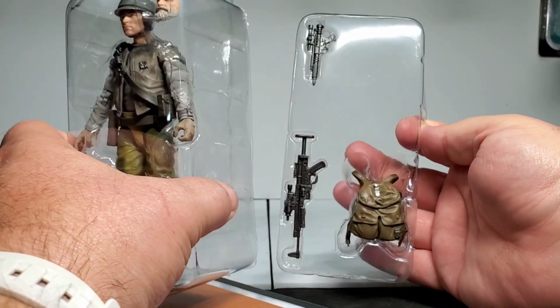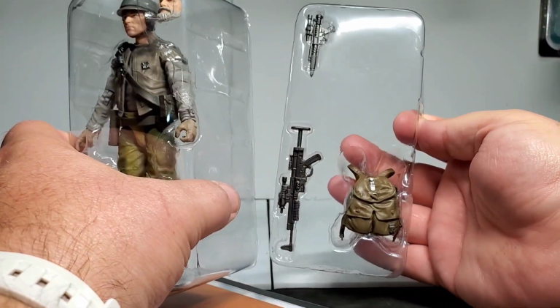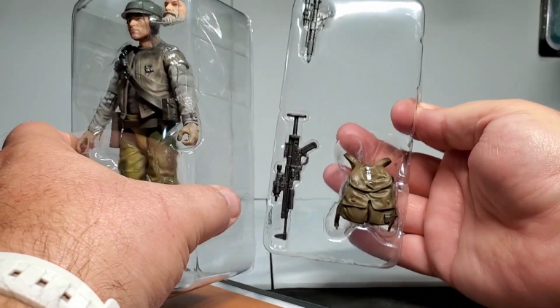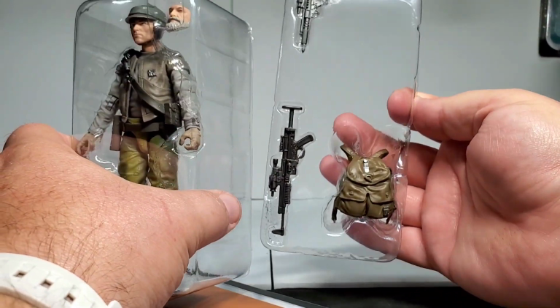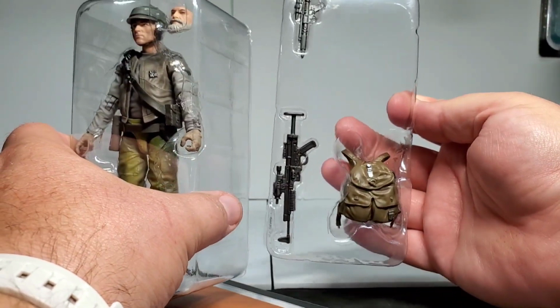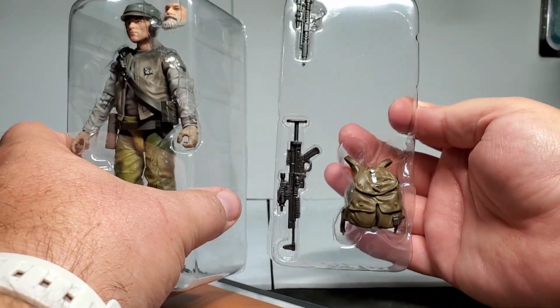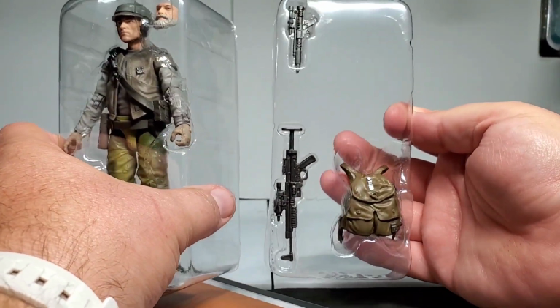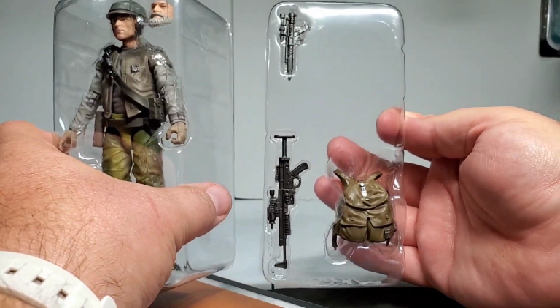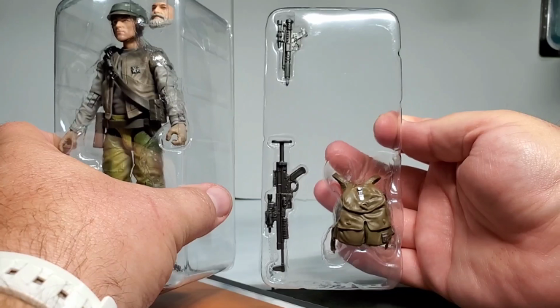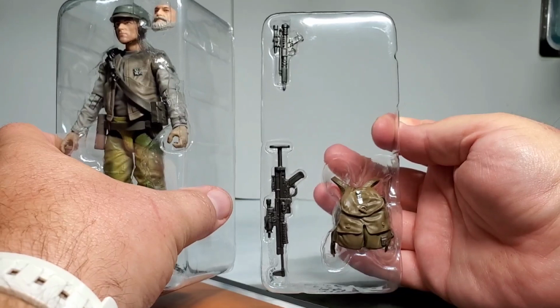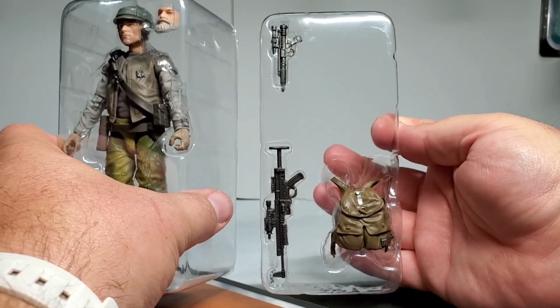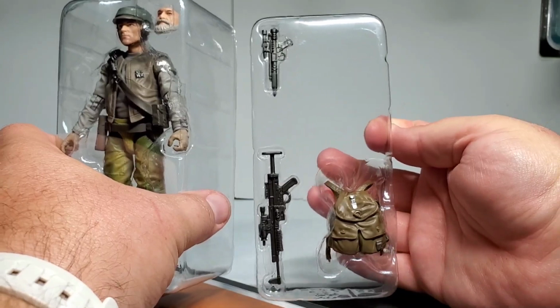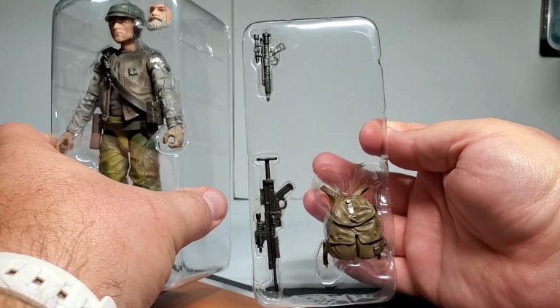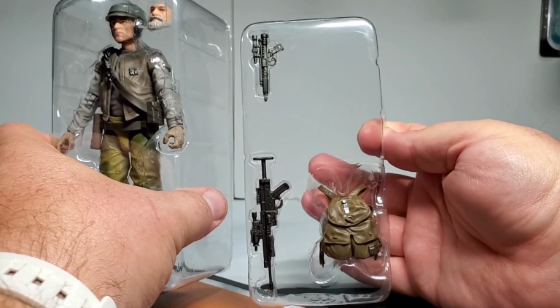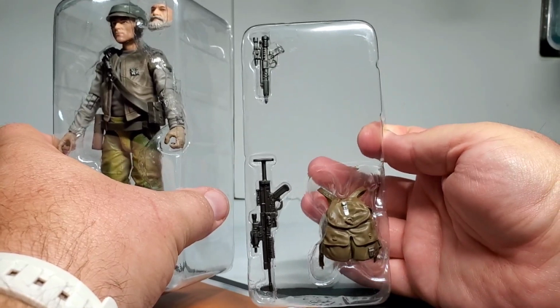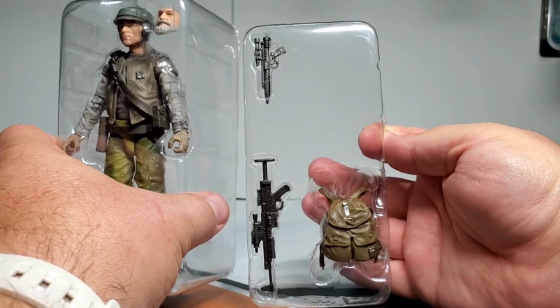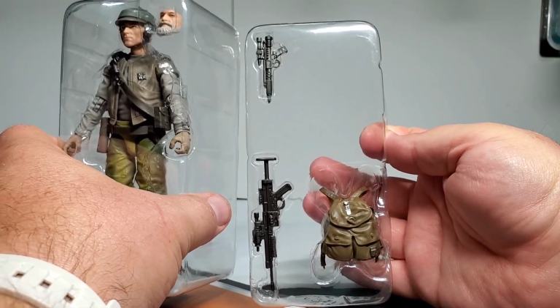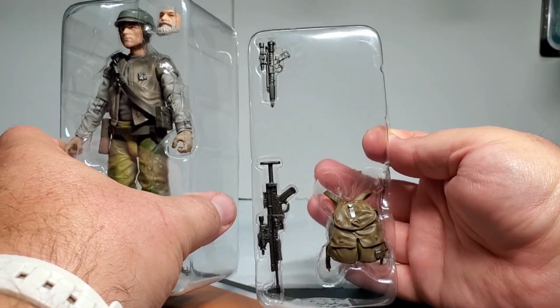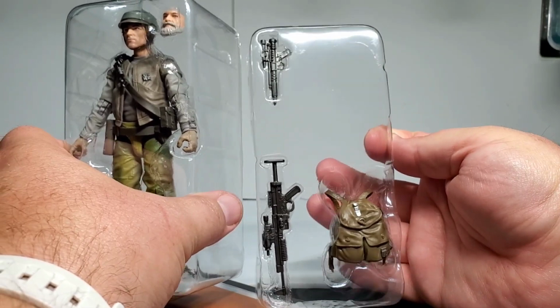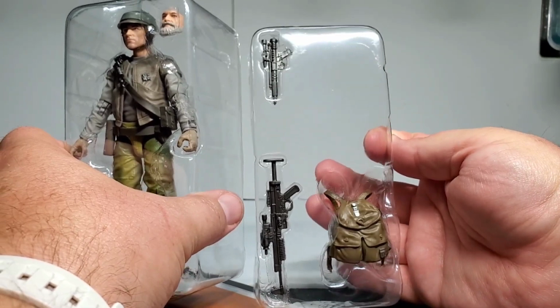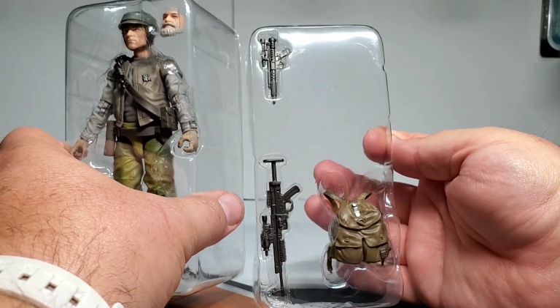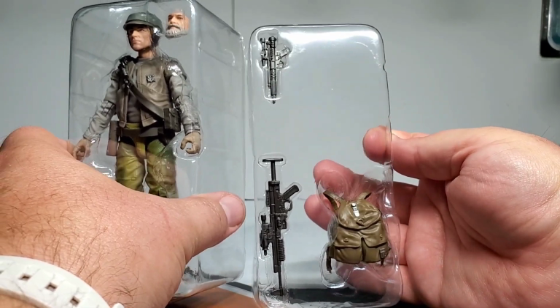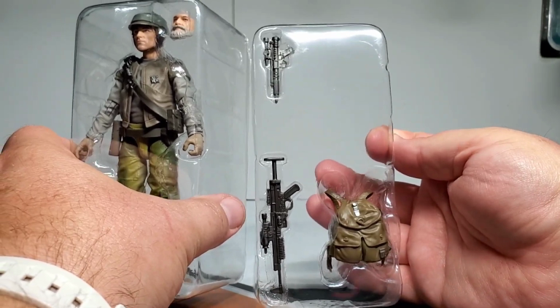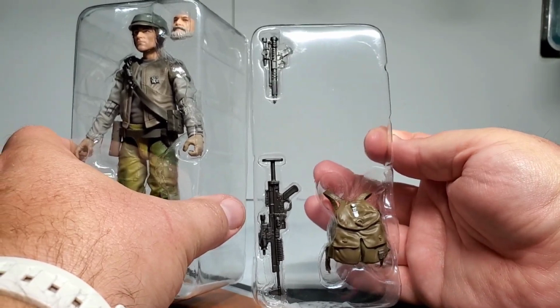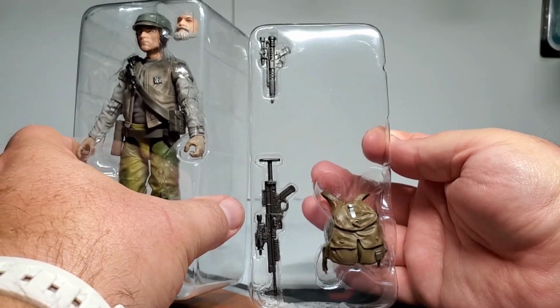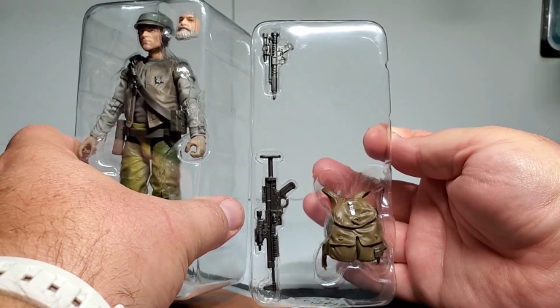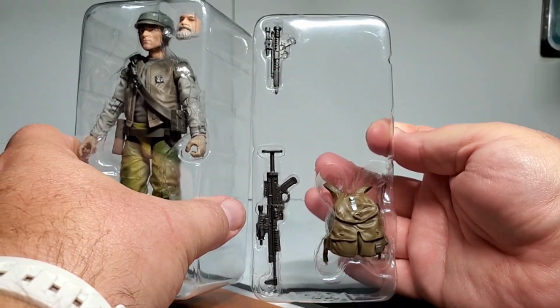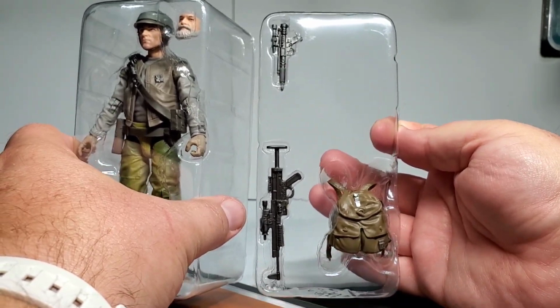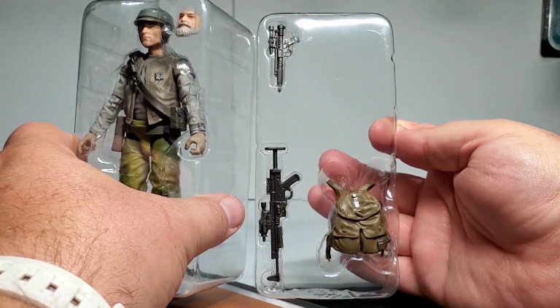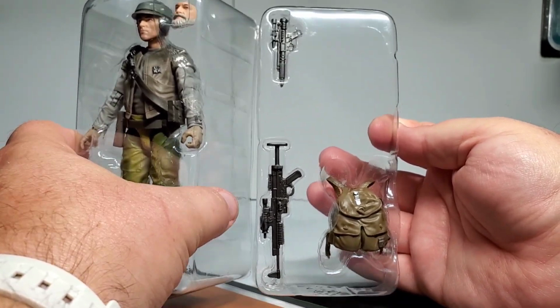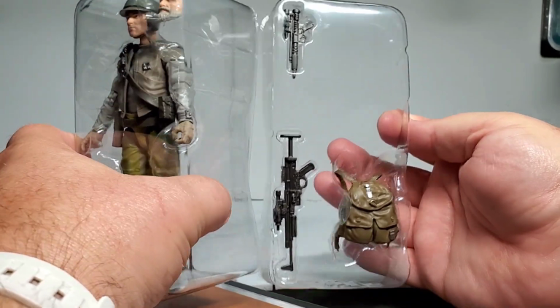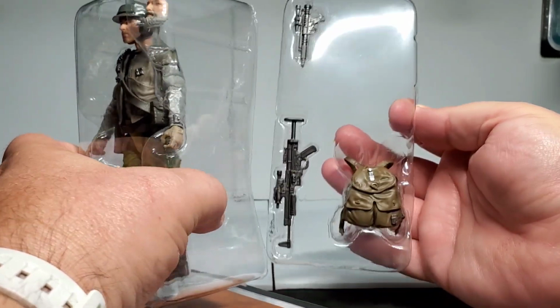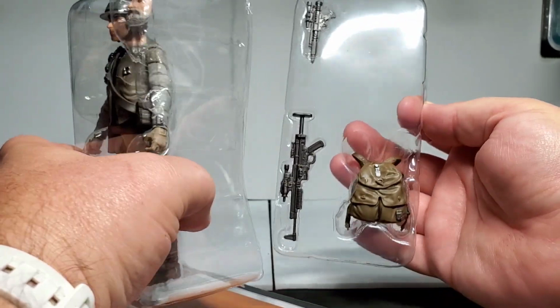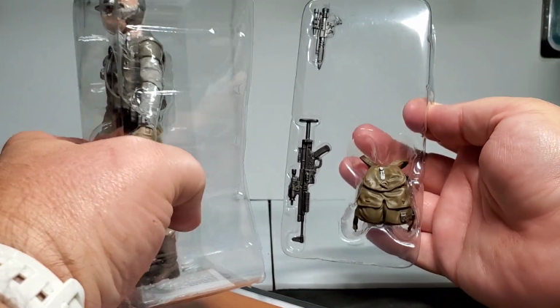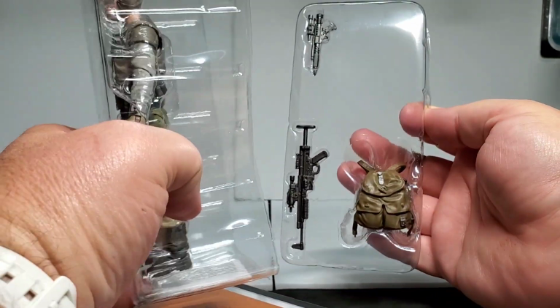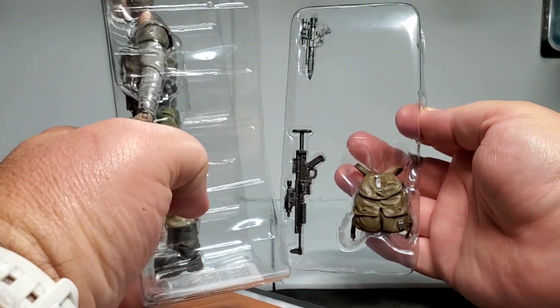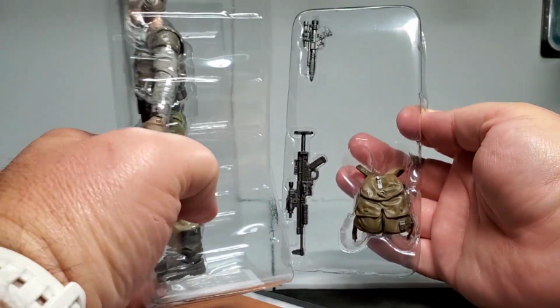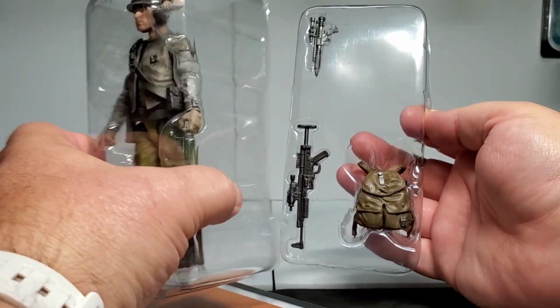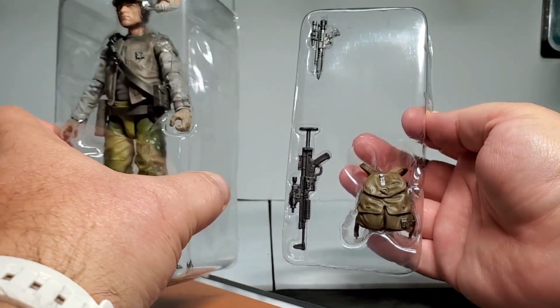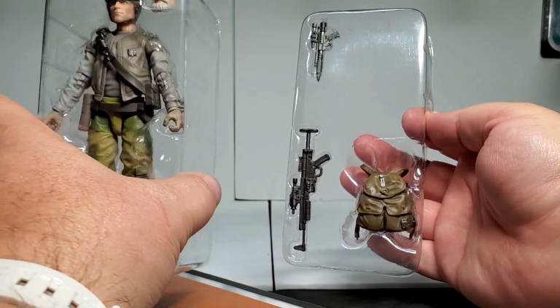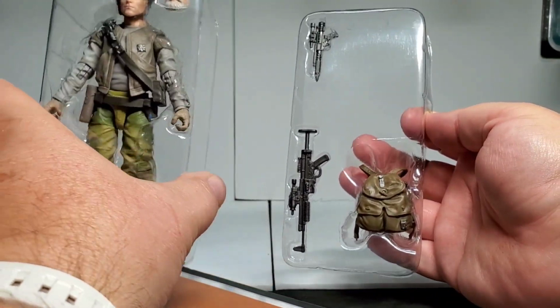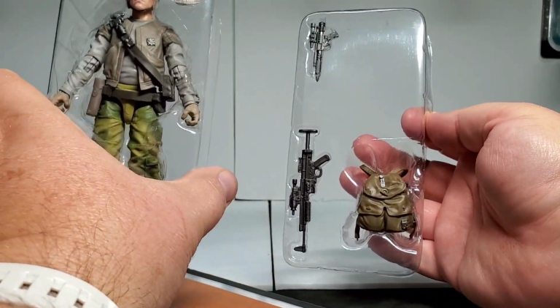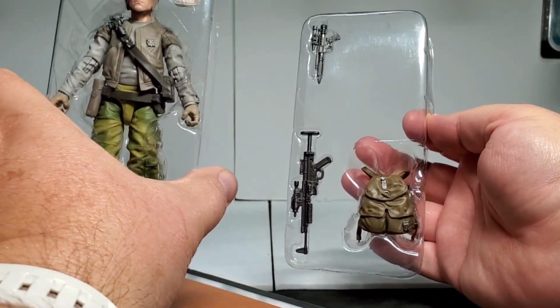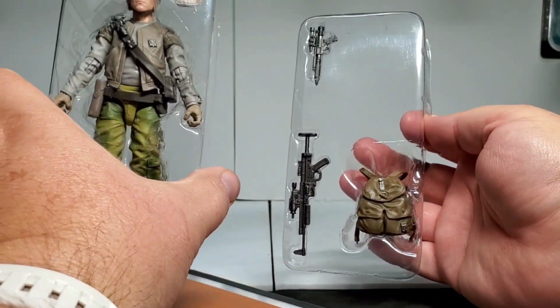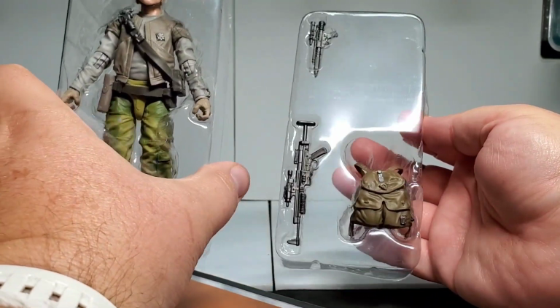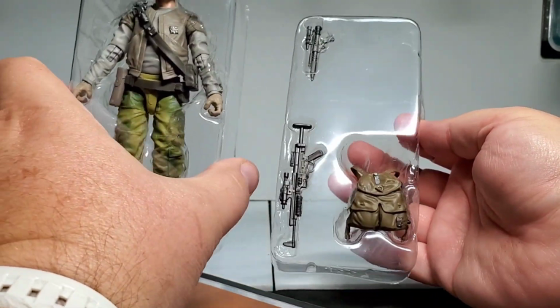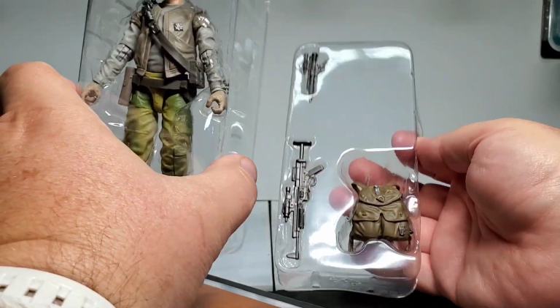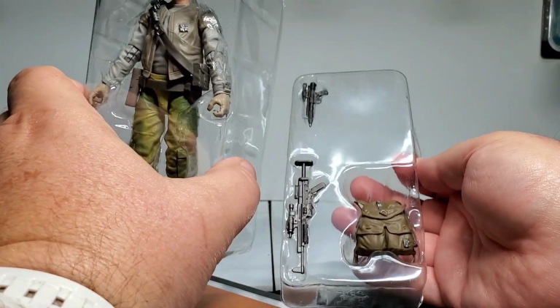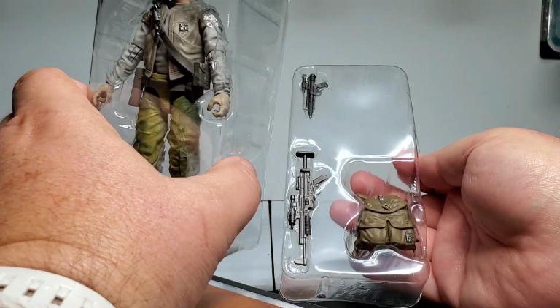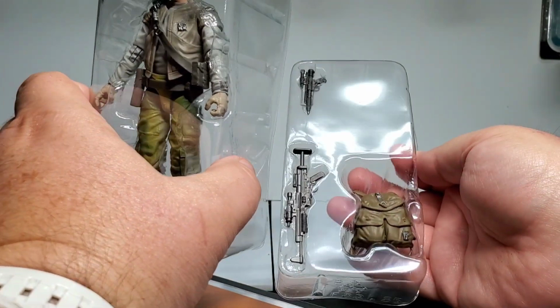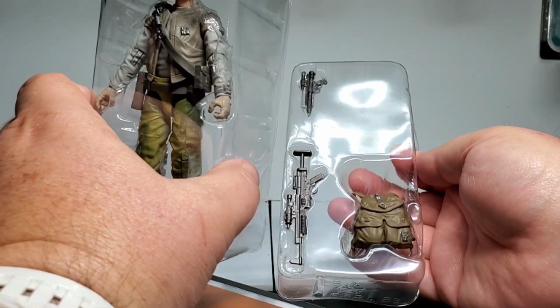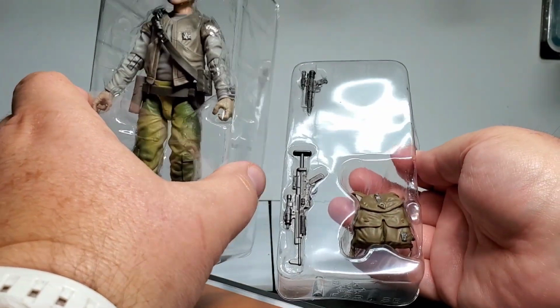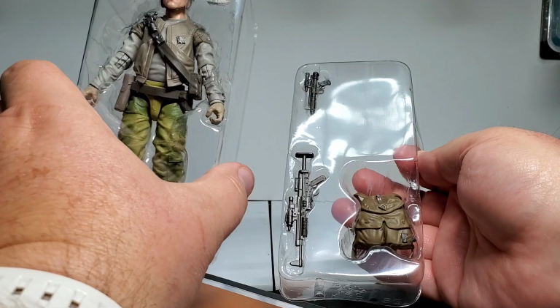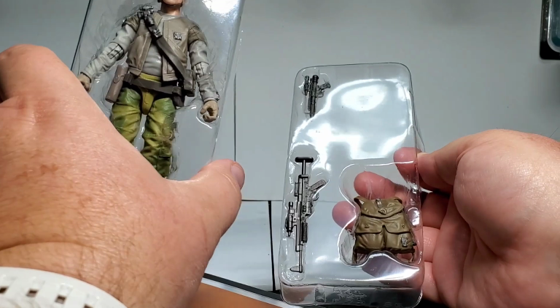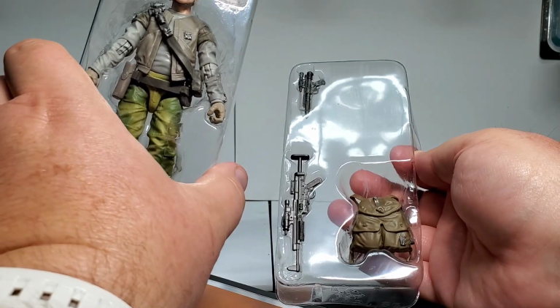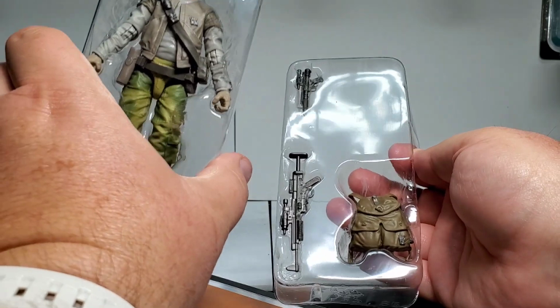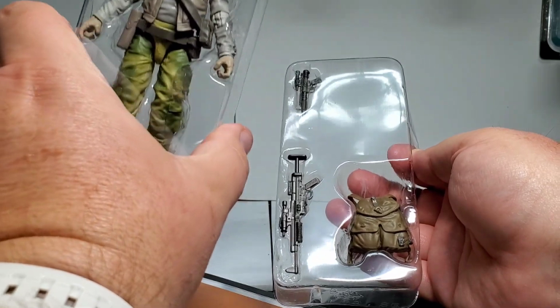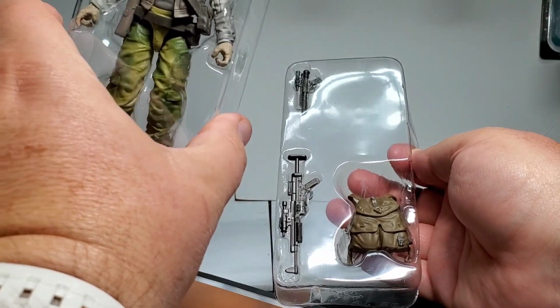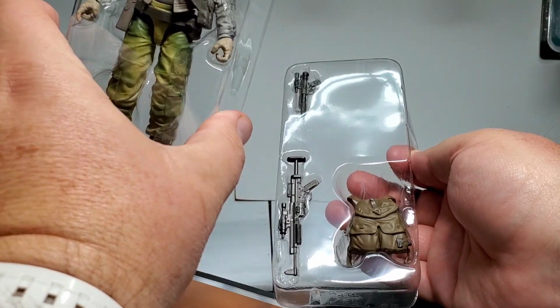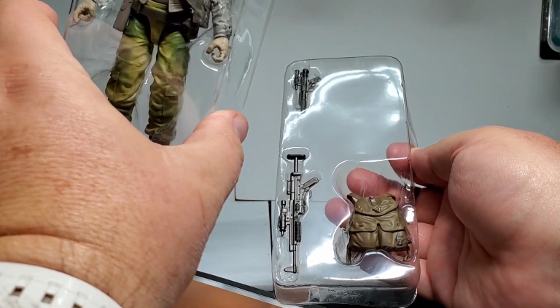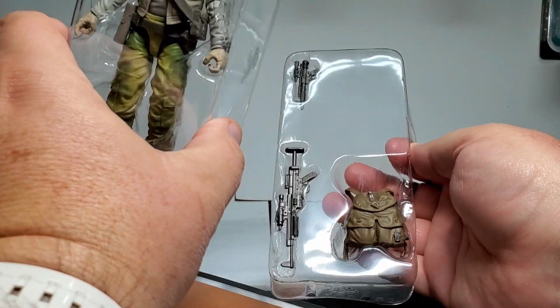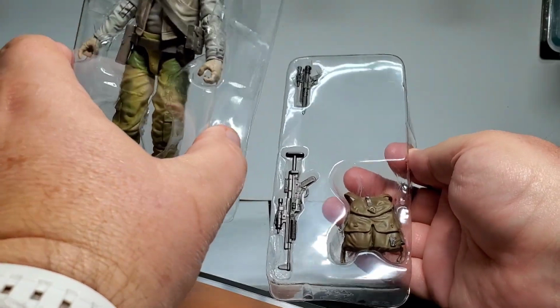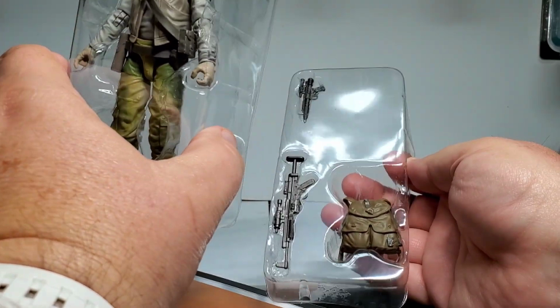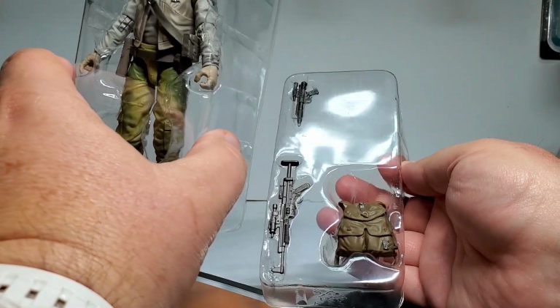There we have the back tray with the weapons and backpack, and then the front tray is the figure and faceplate.